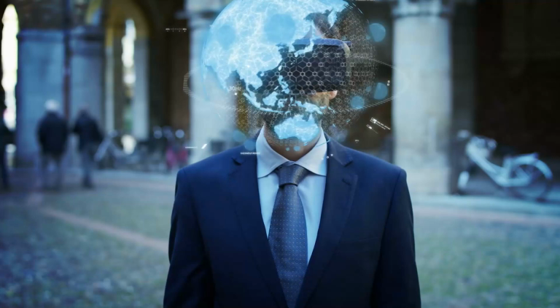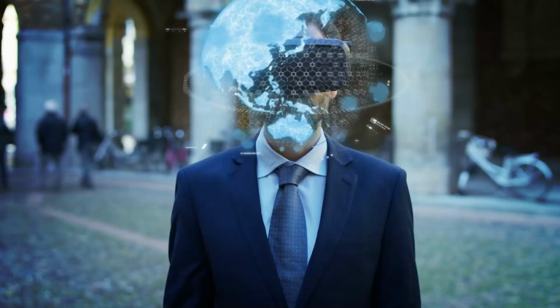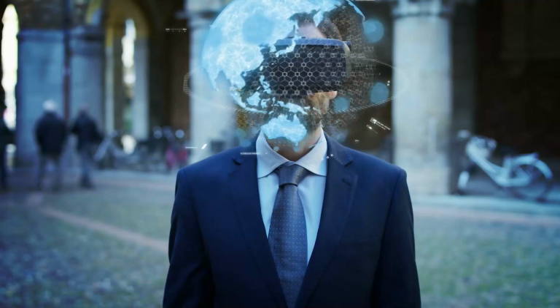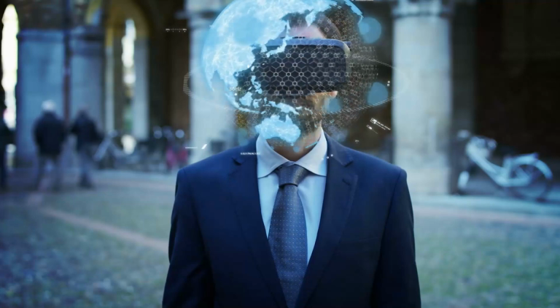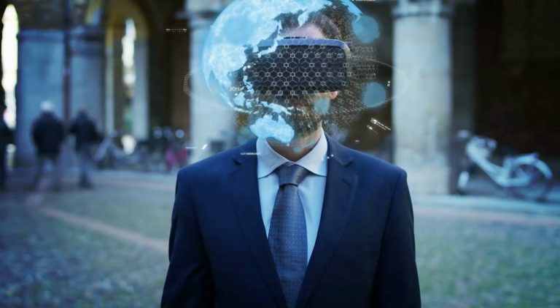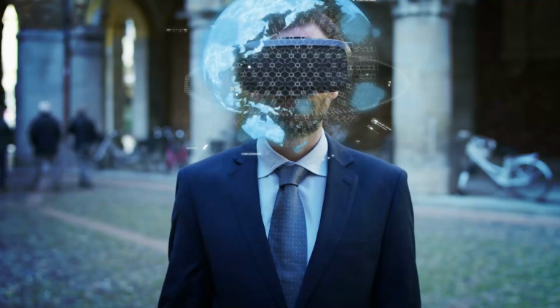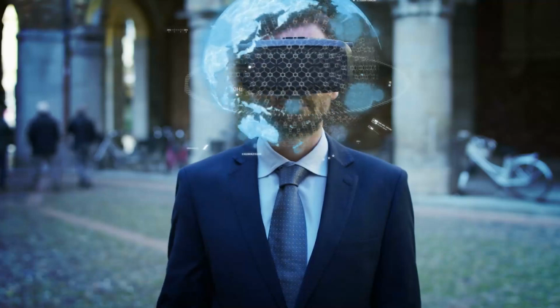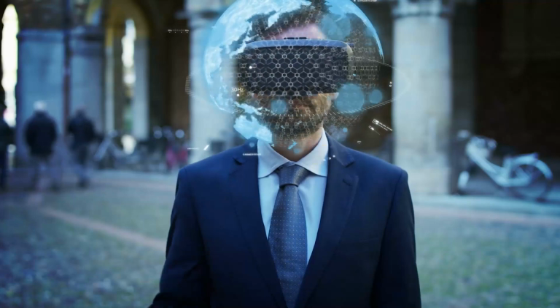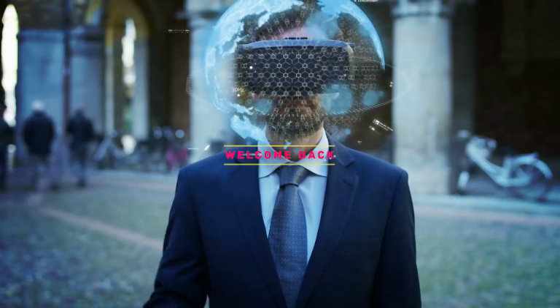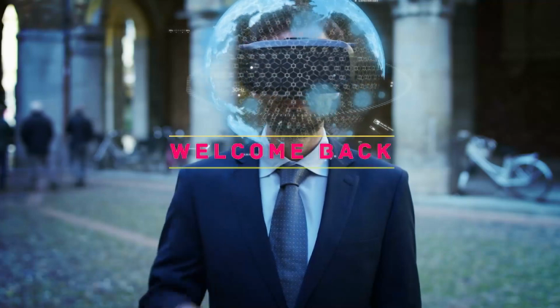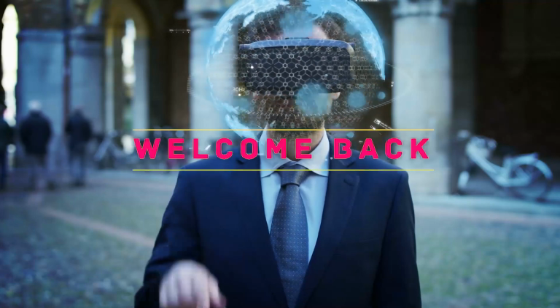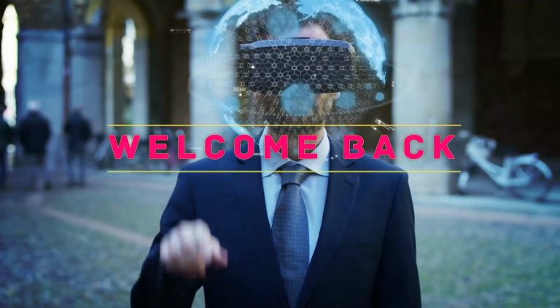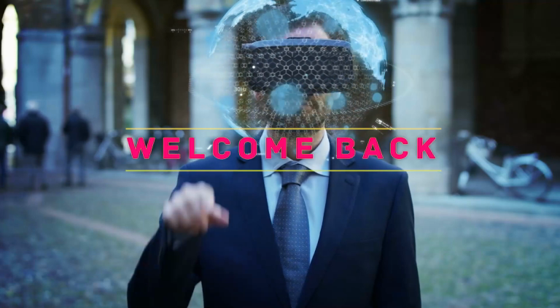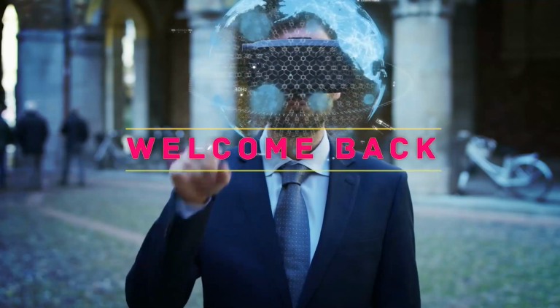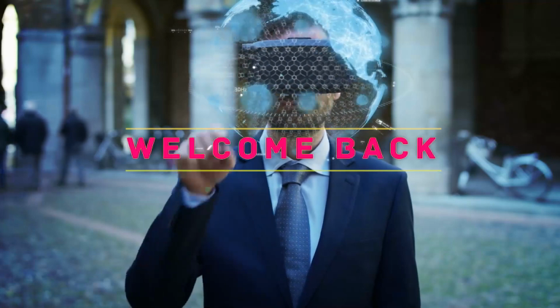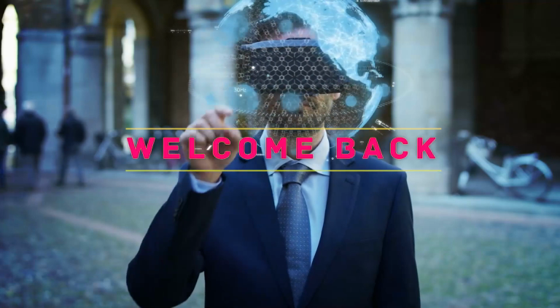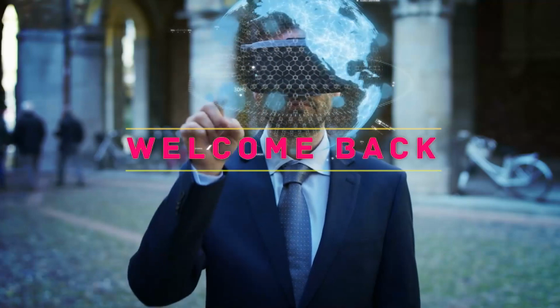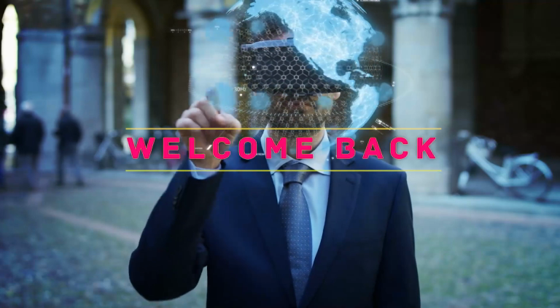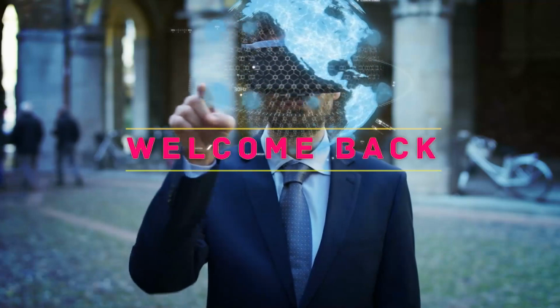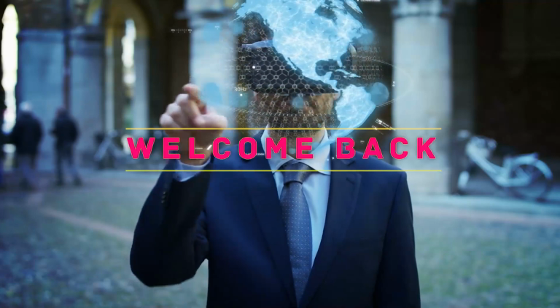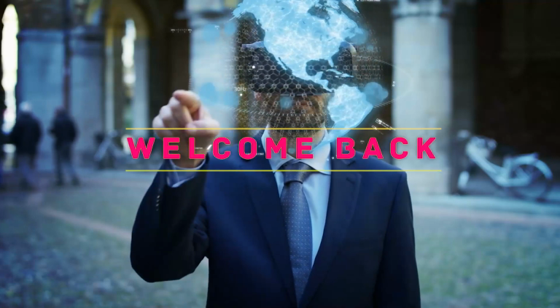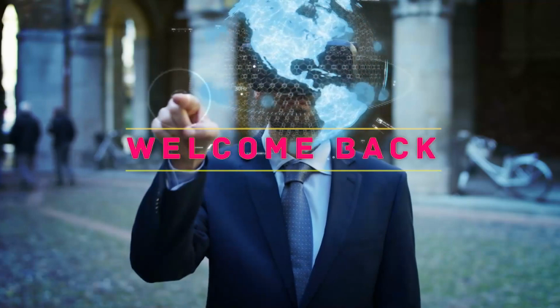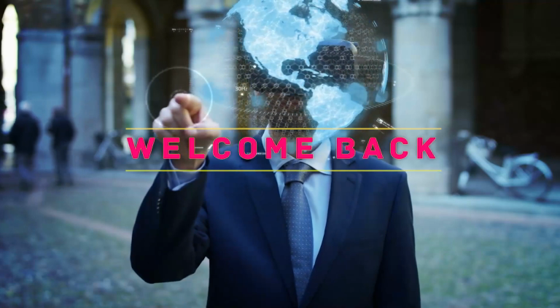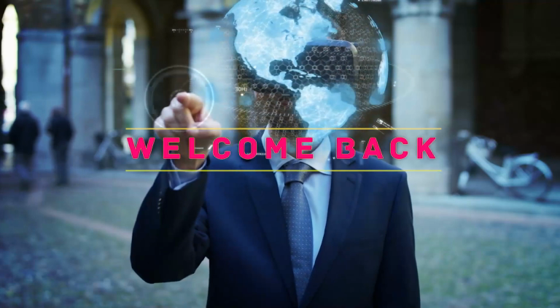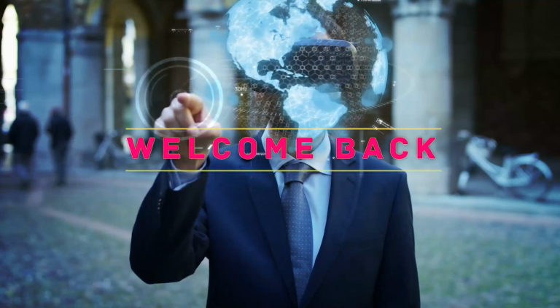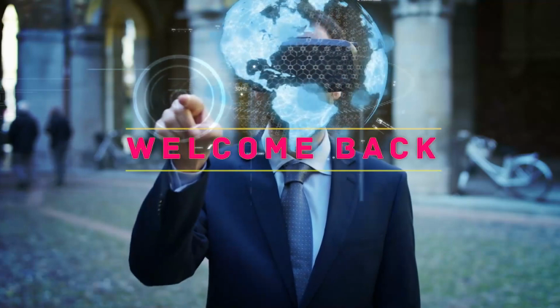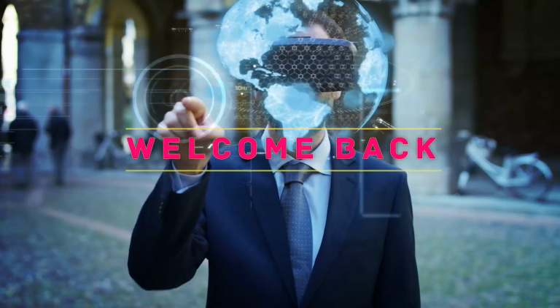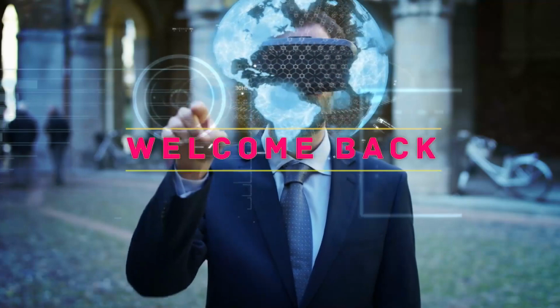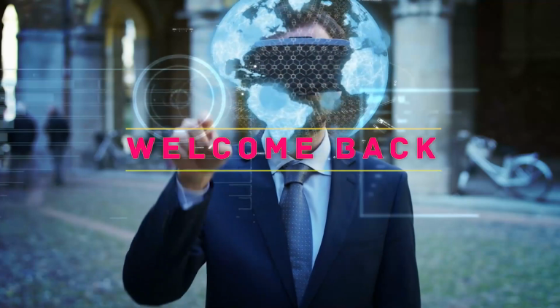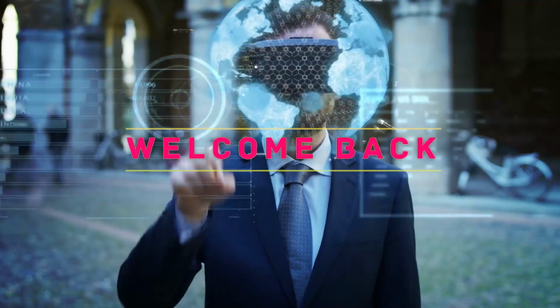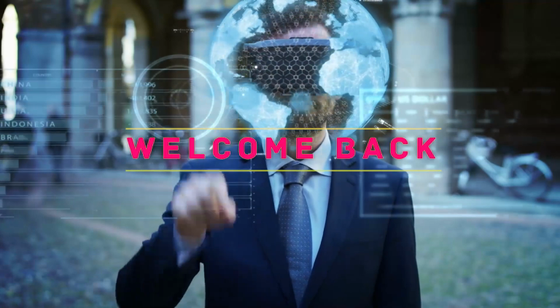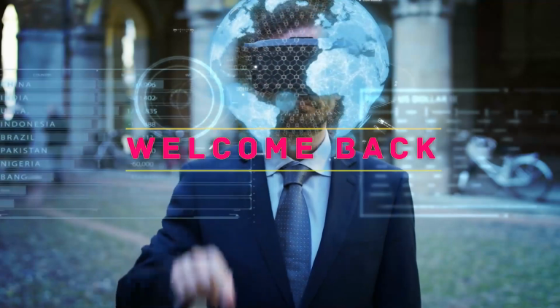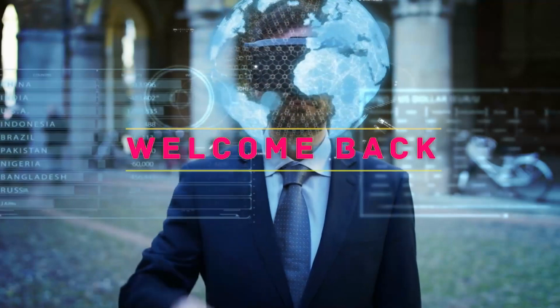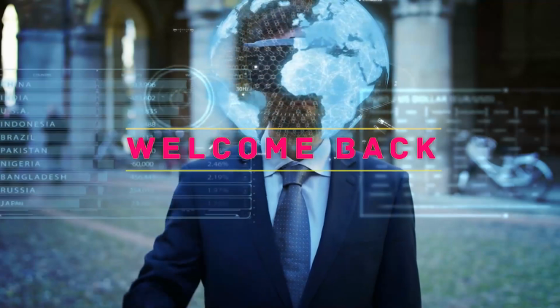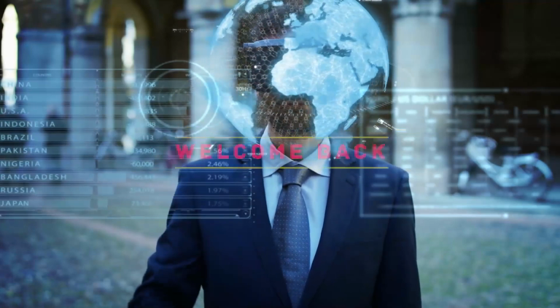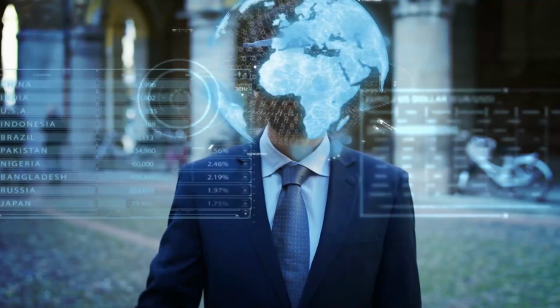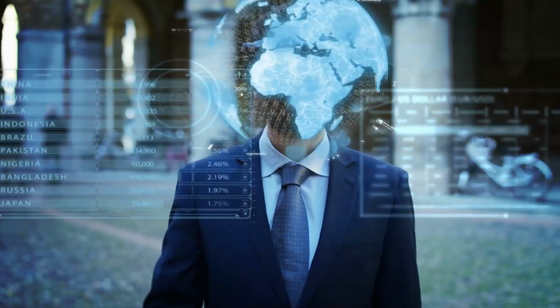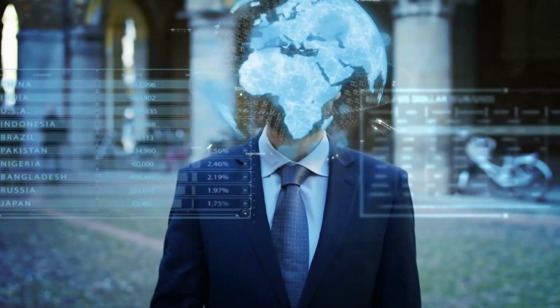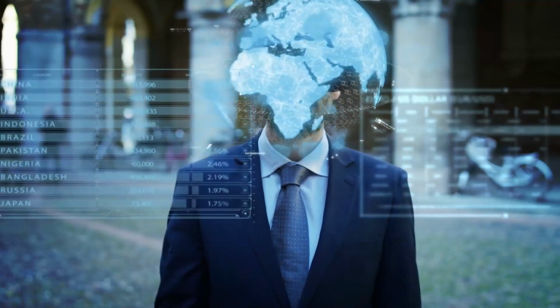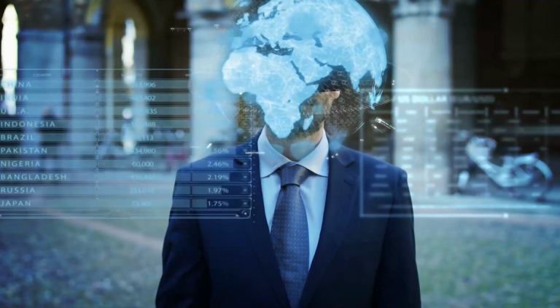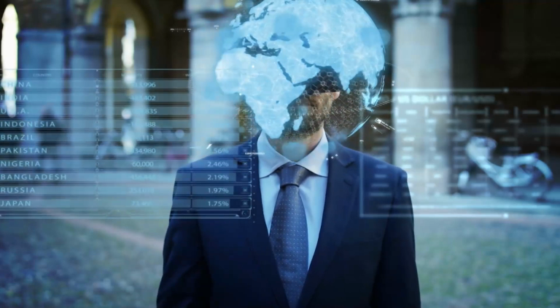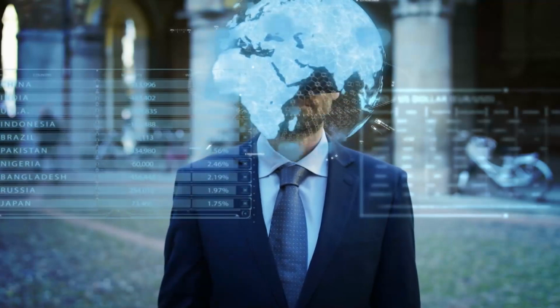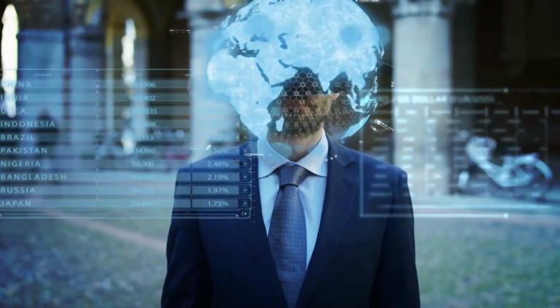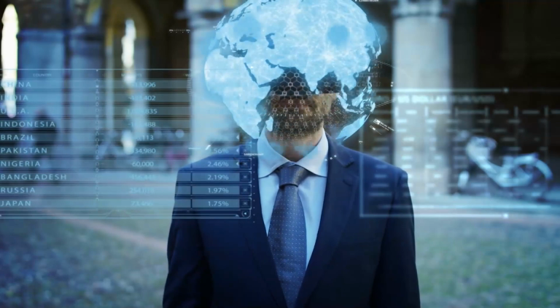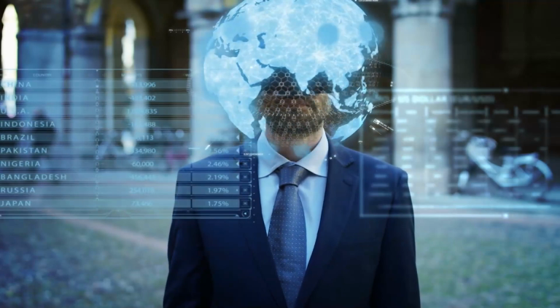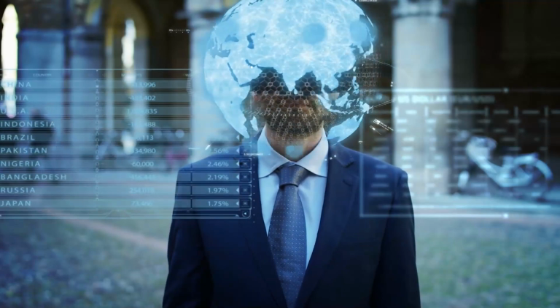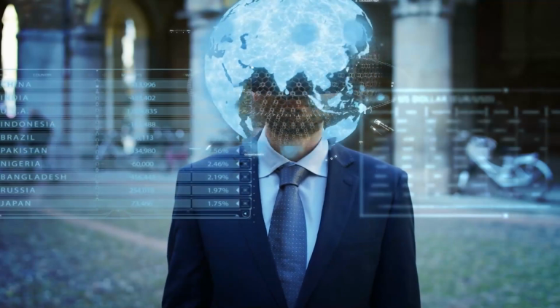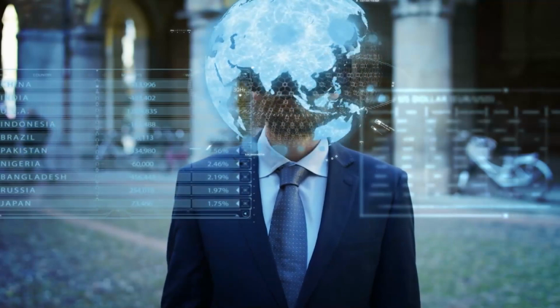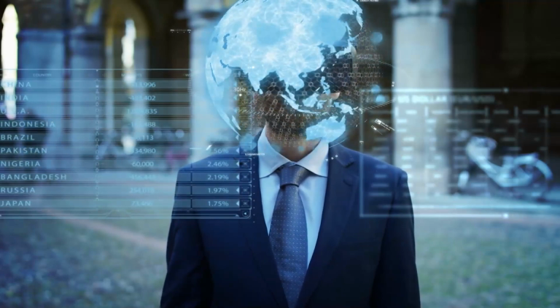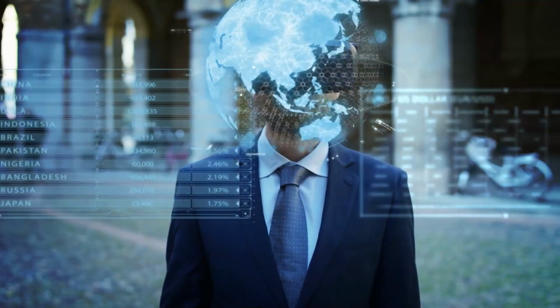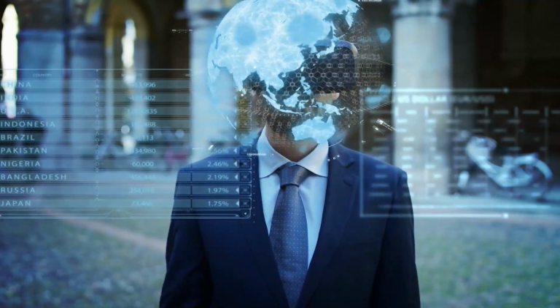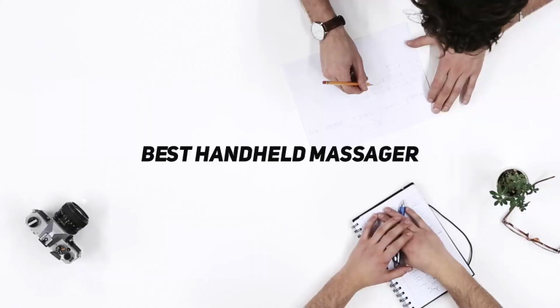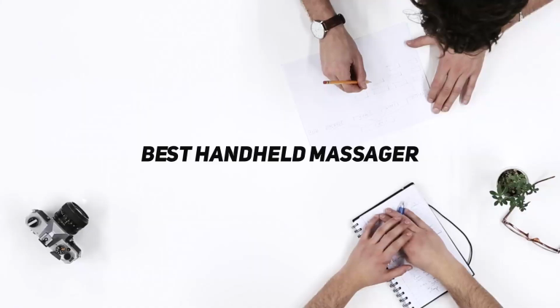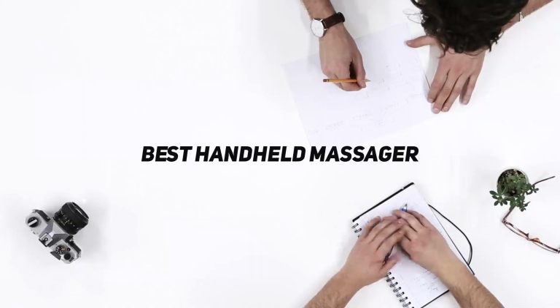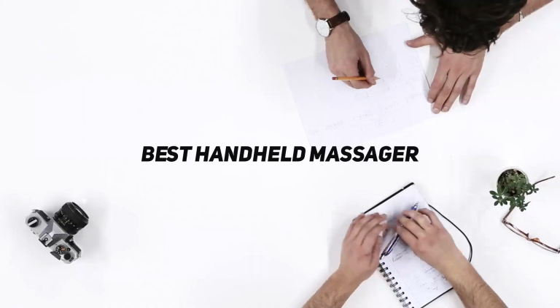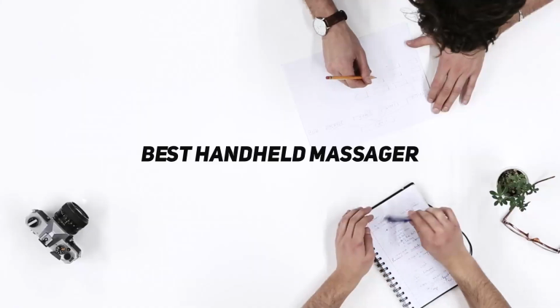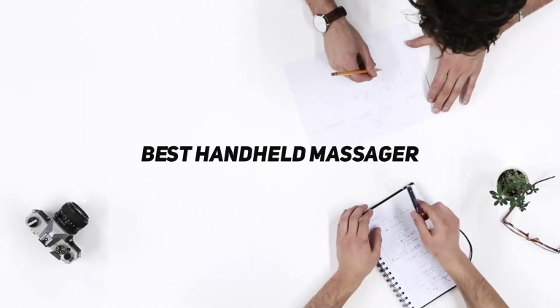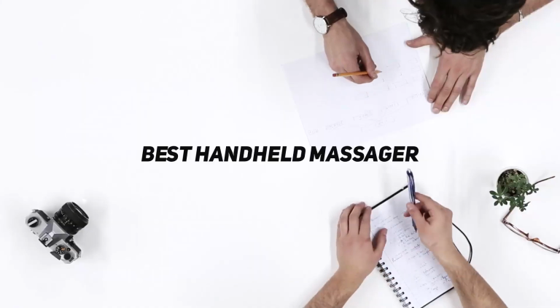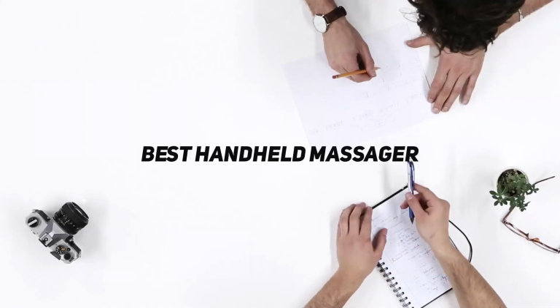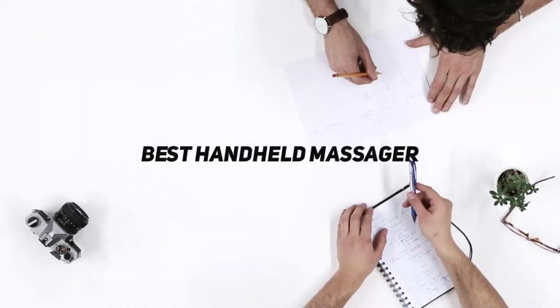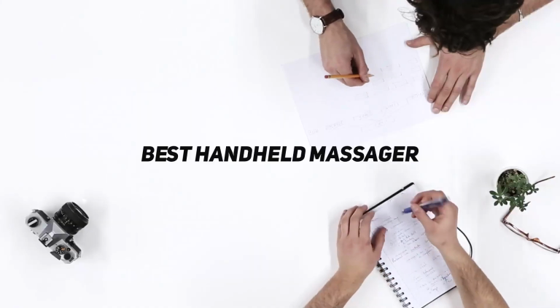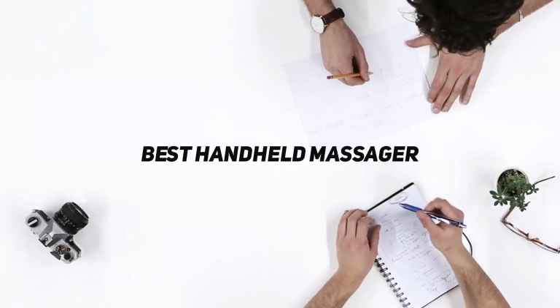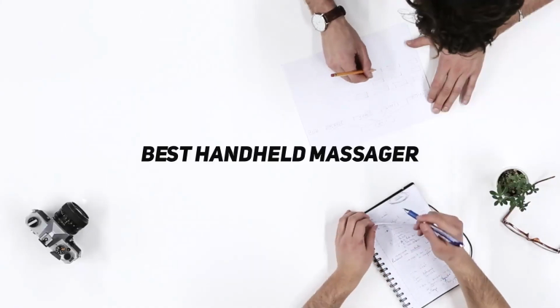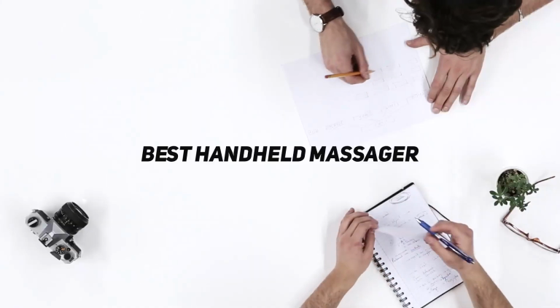Hello everyone, welcome back to my channel. In this video I'm gonna talk about the Top 5 Best Handheld Massagers.